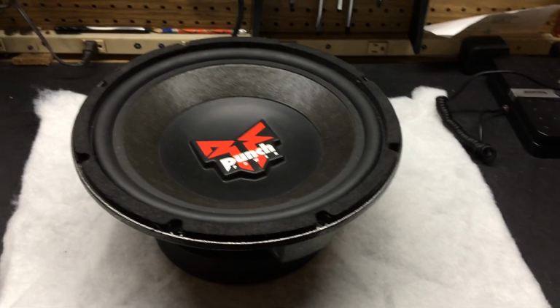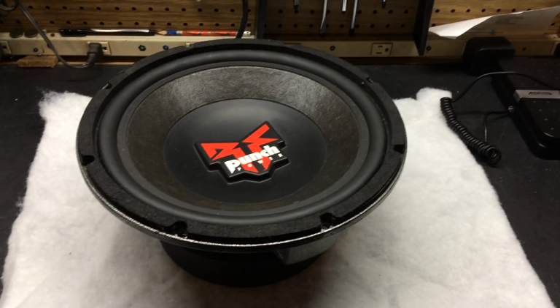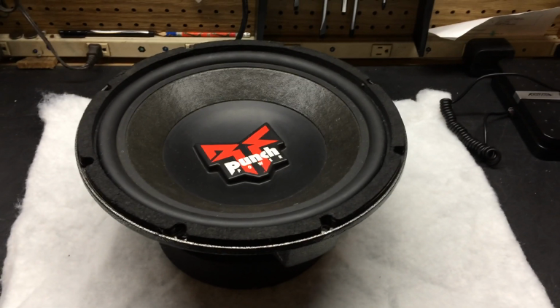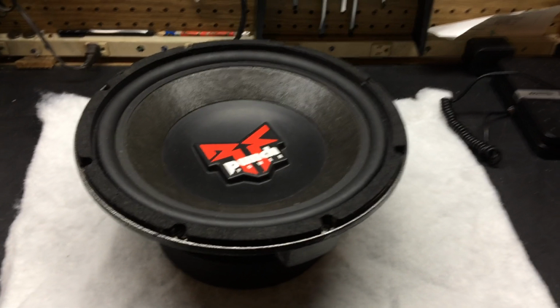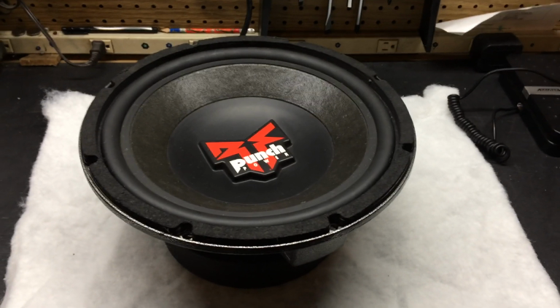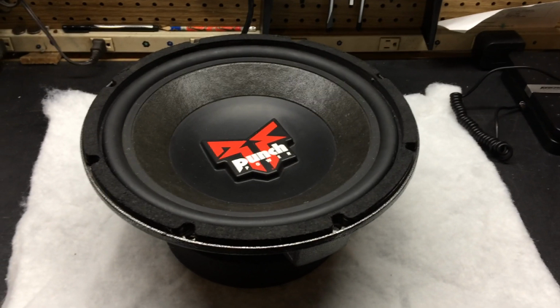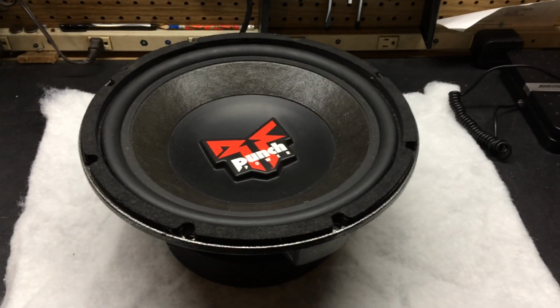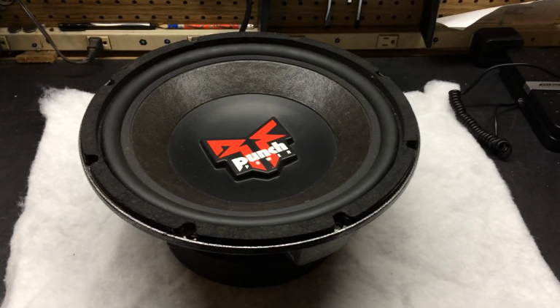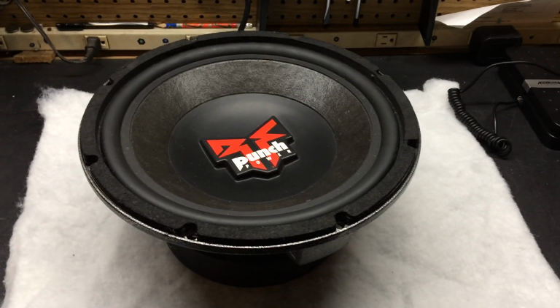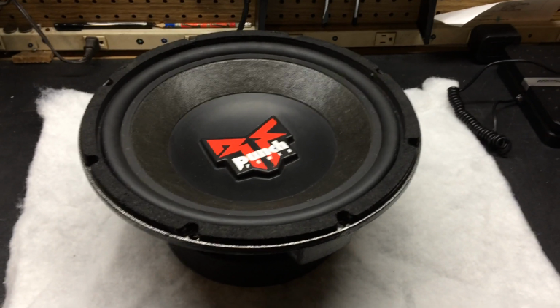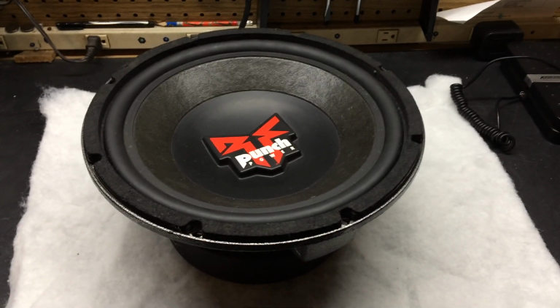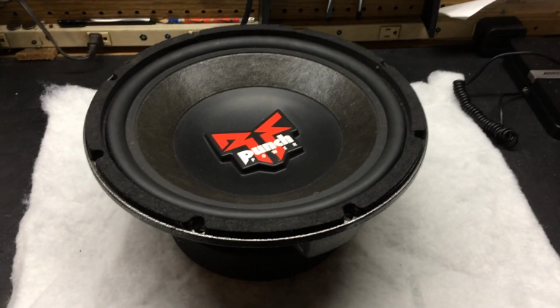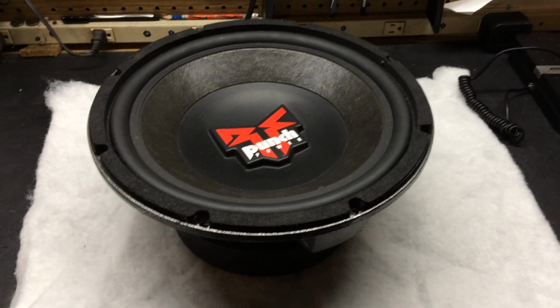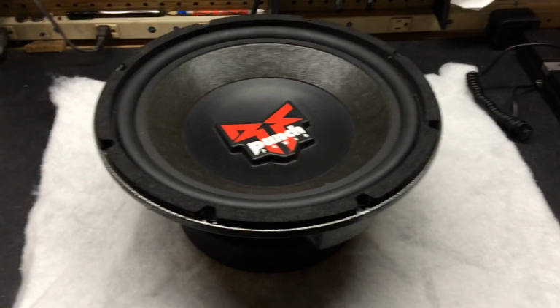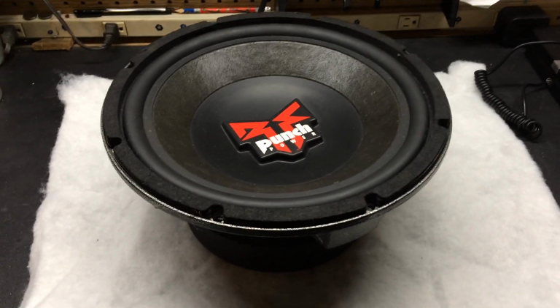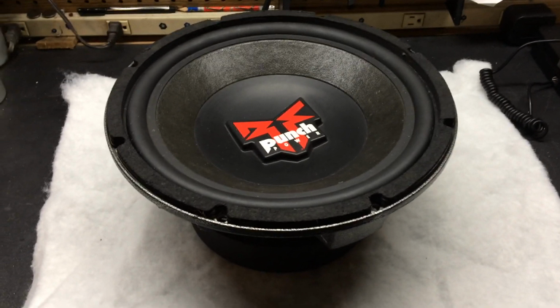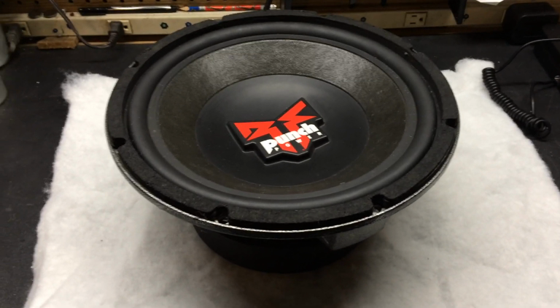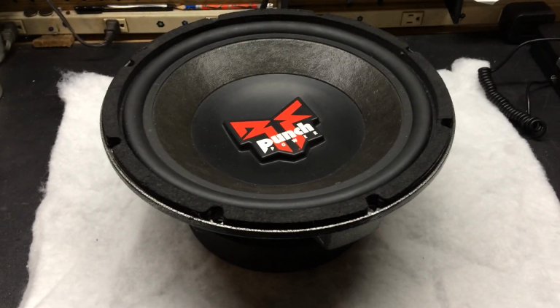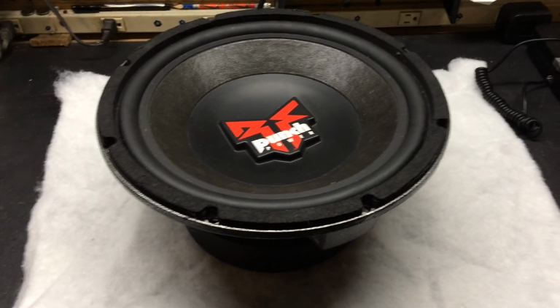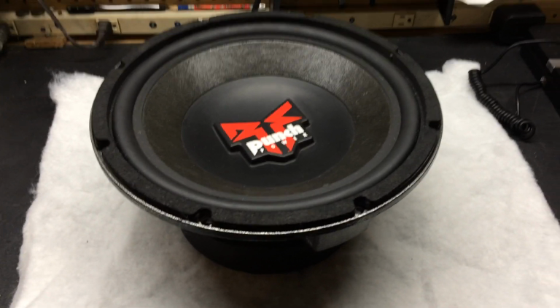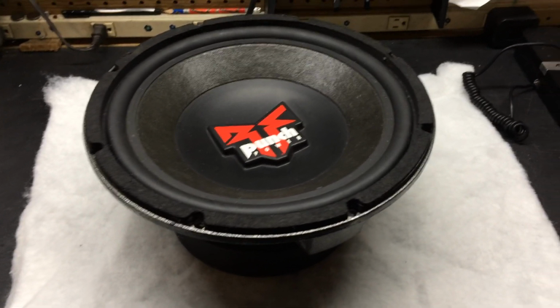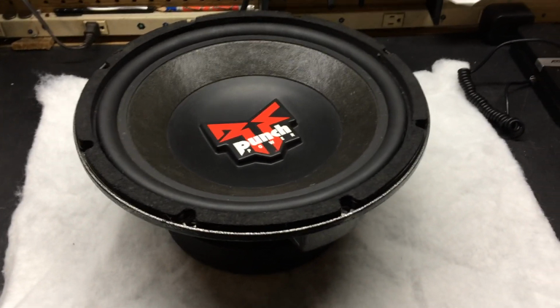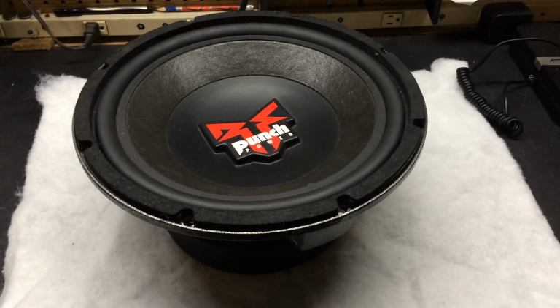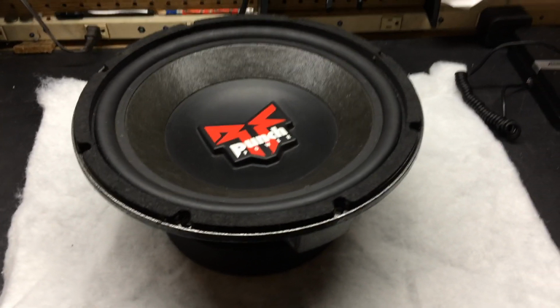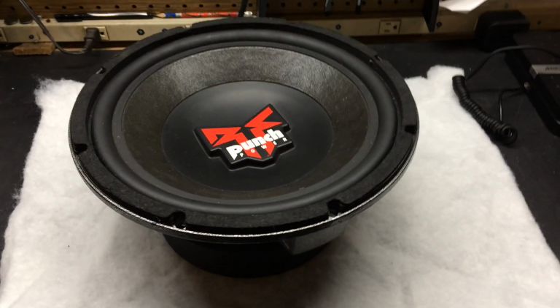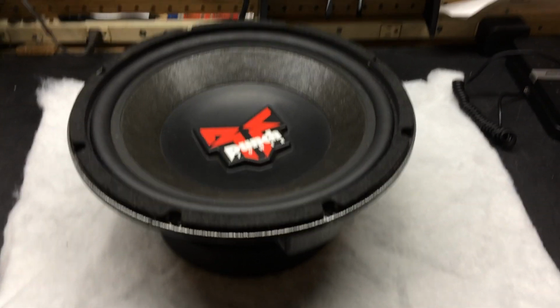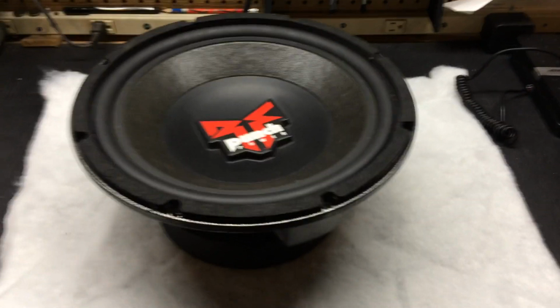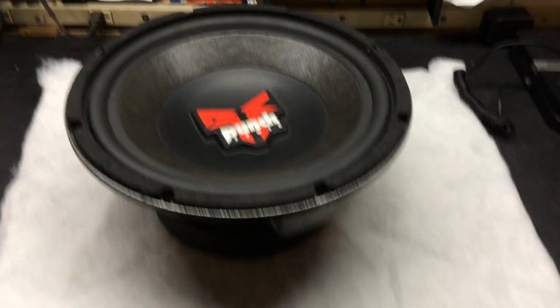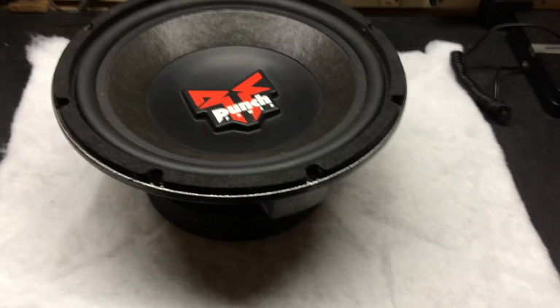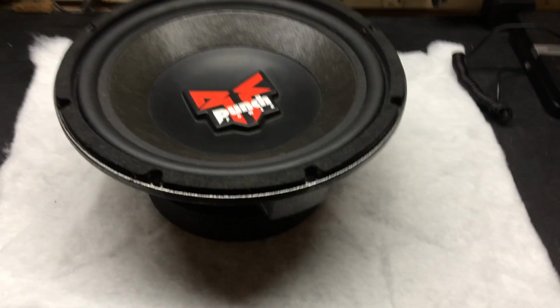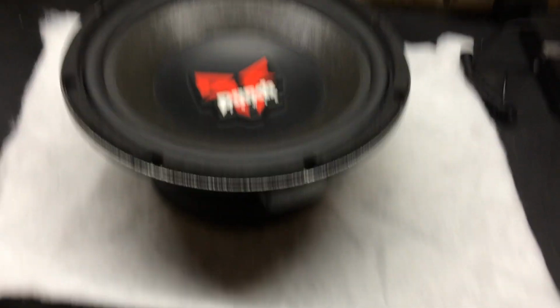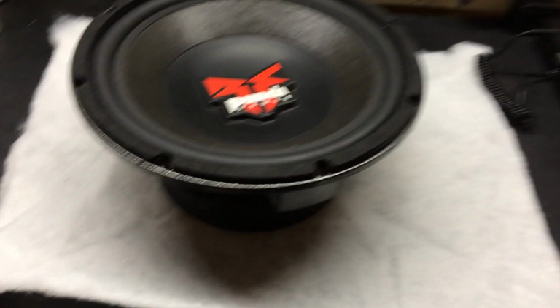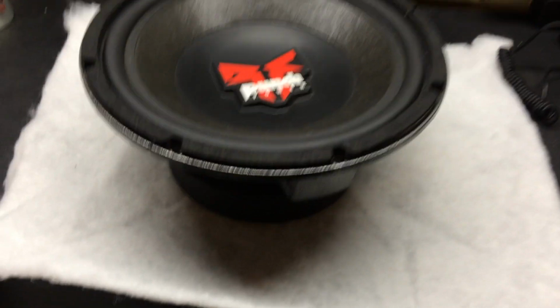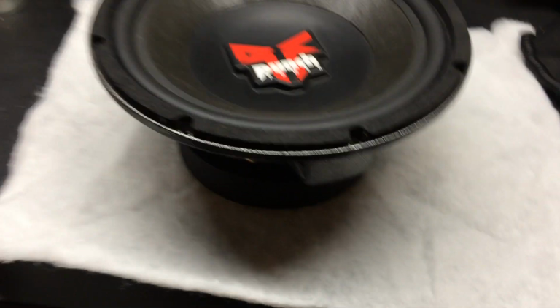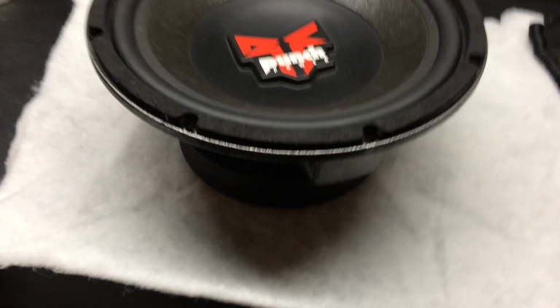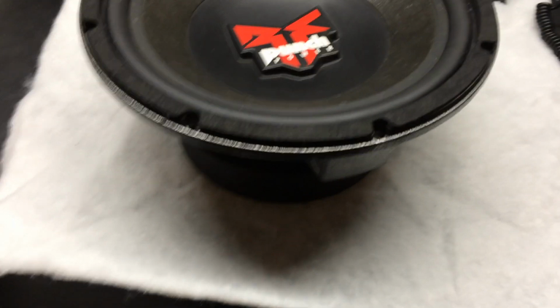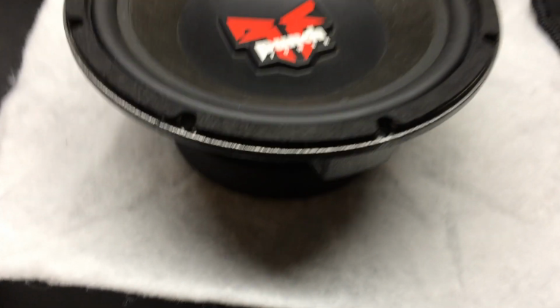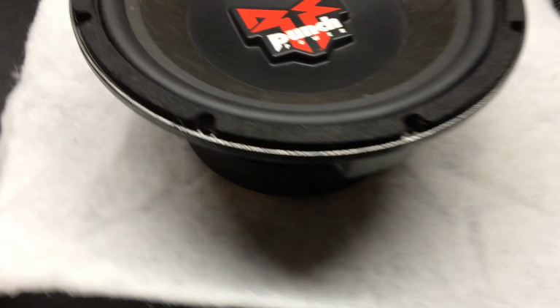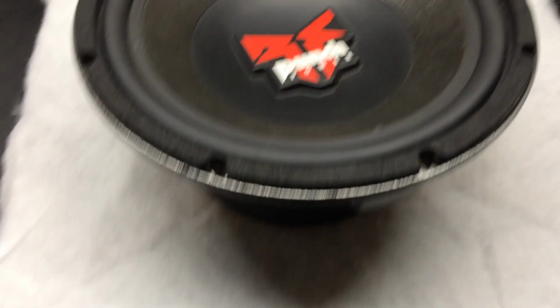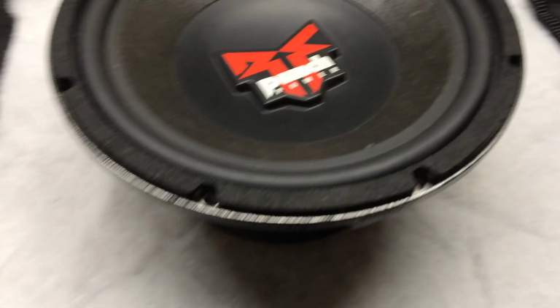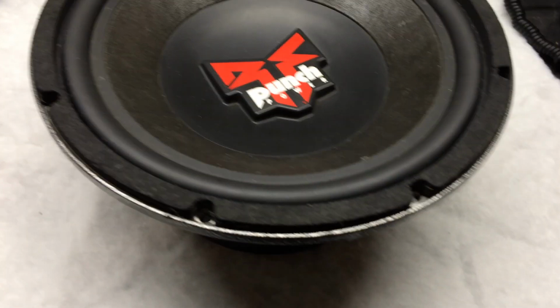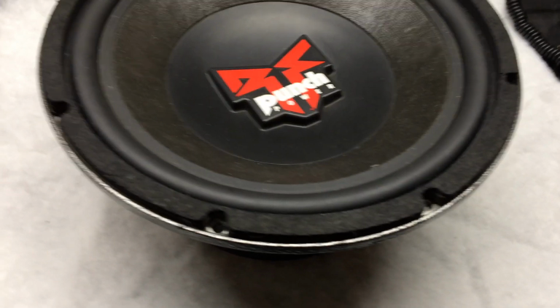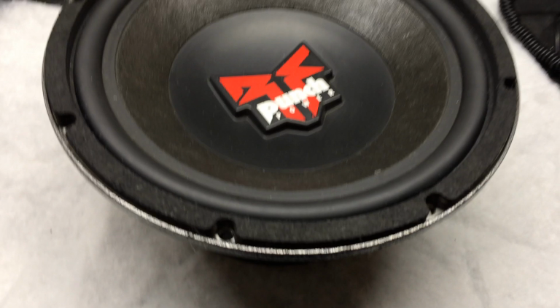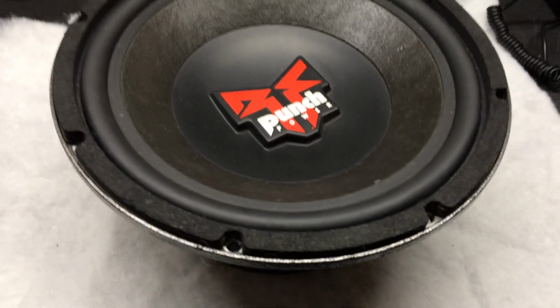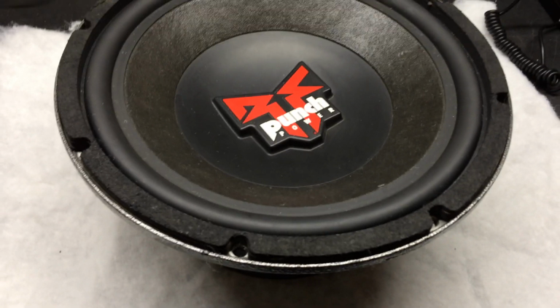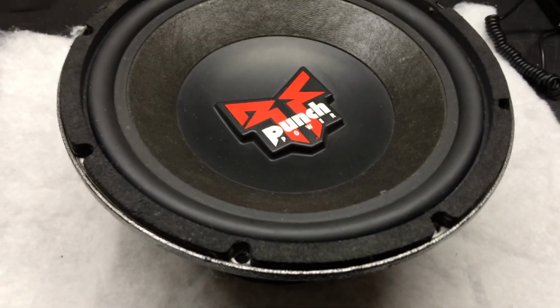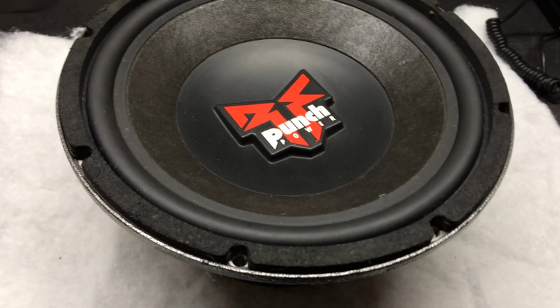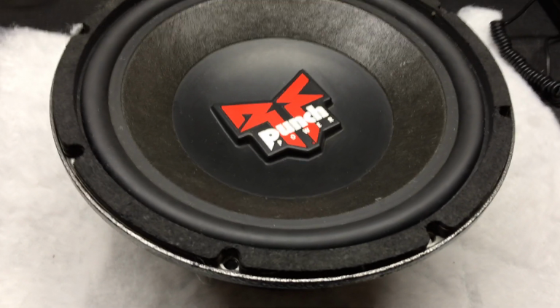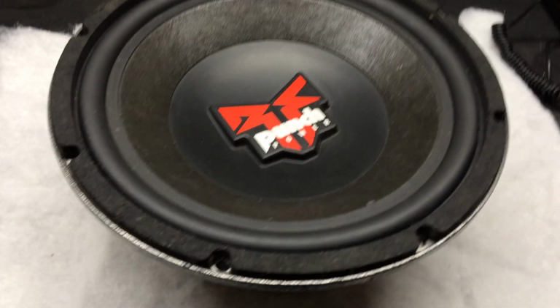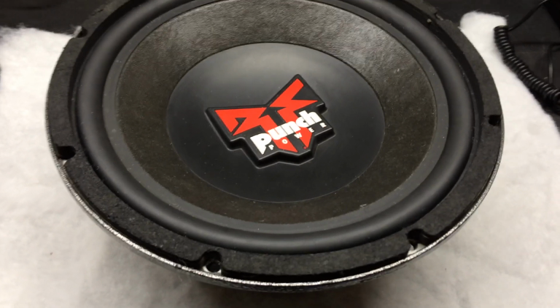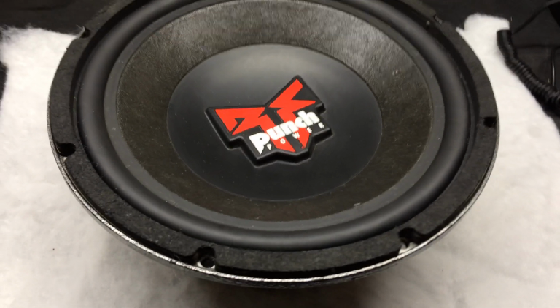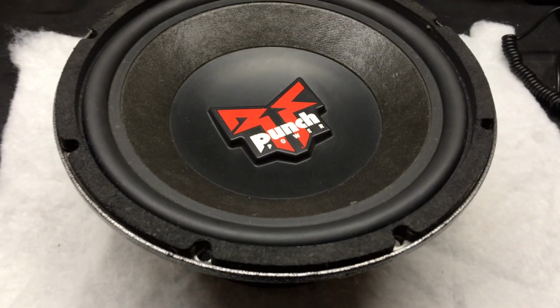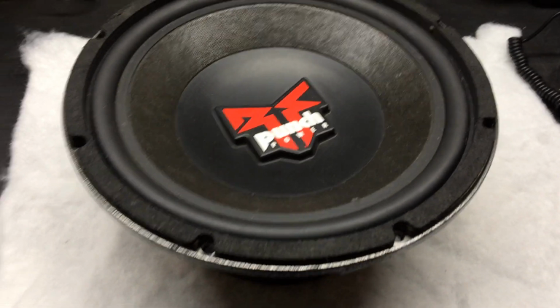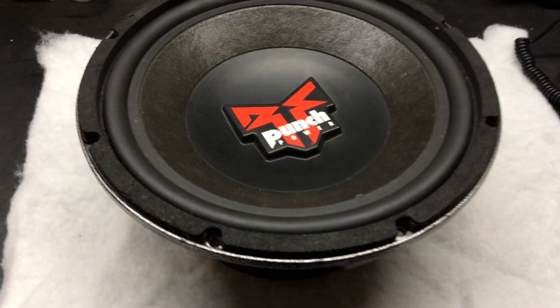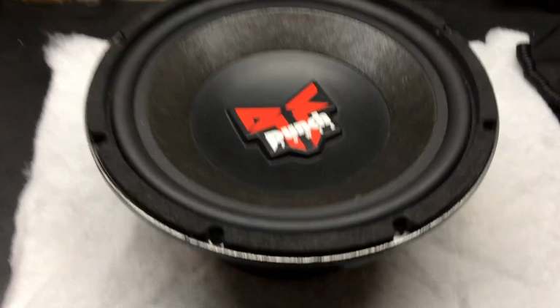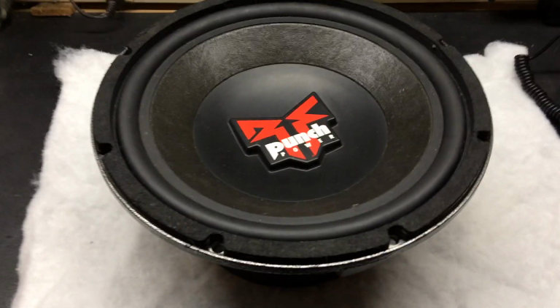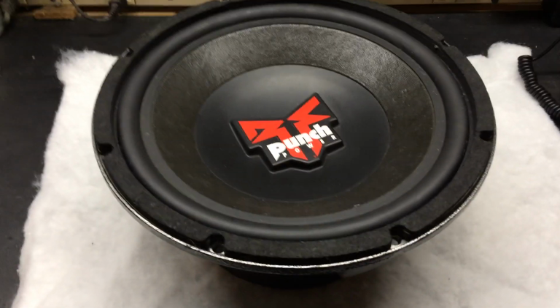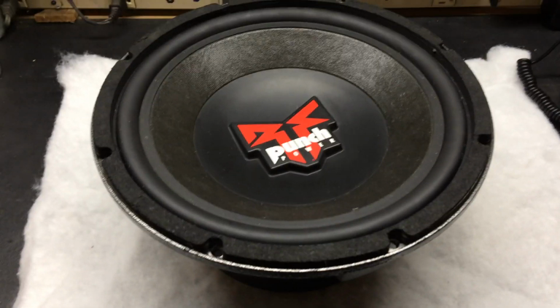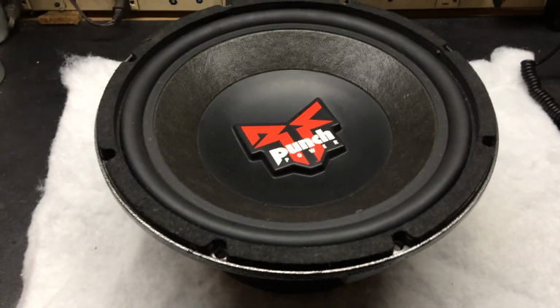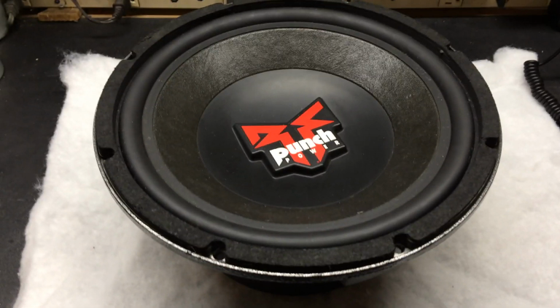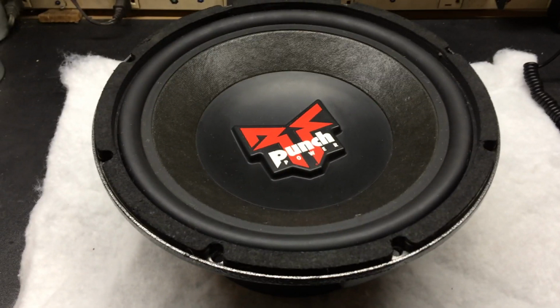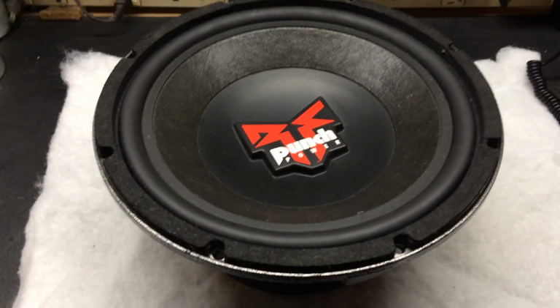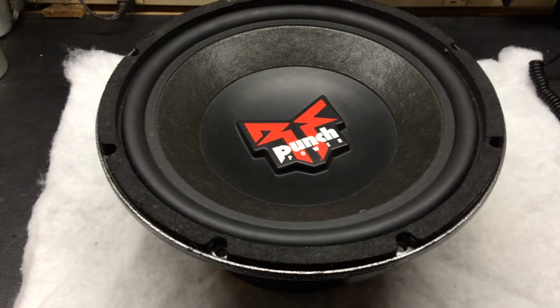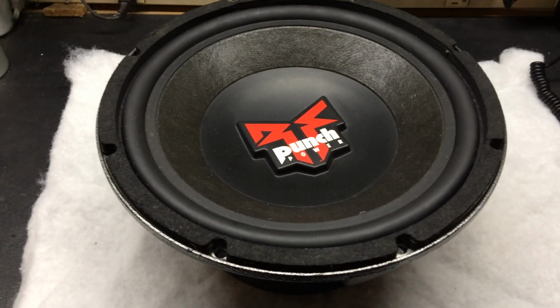Alright, we got some classic Rockford Fosgate going on here. We got a Rockford Fosgate Punch Power Sub. It's a 12 inch.